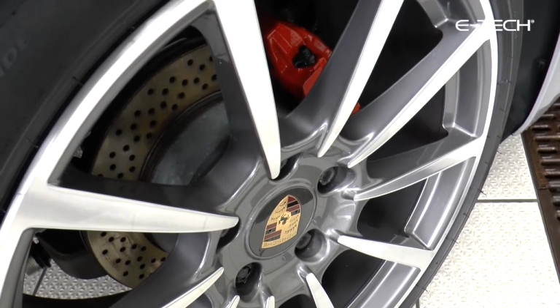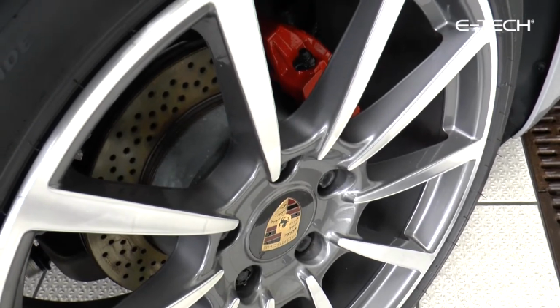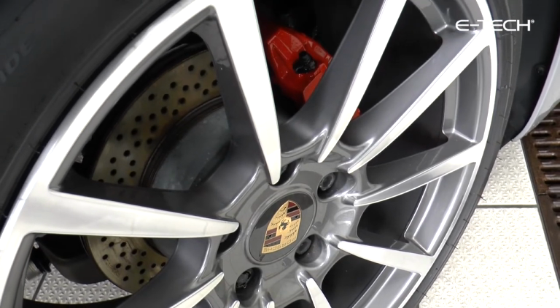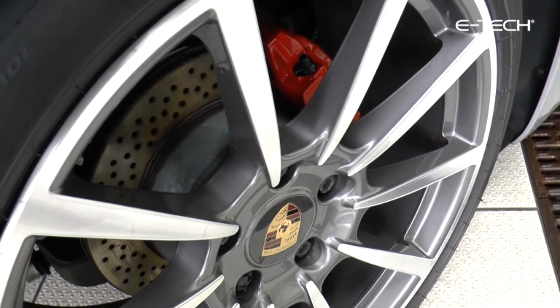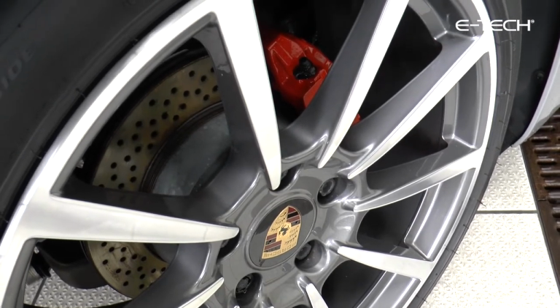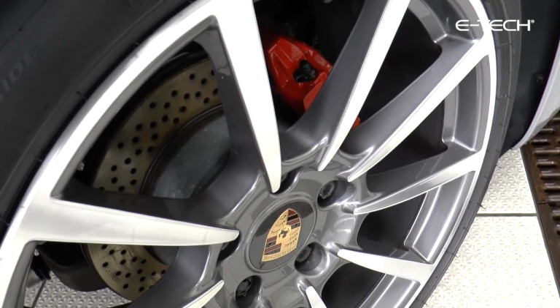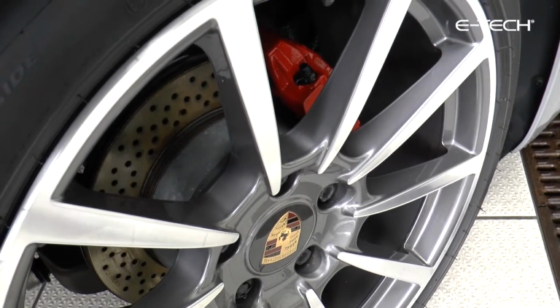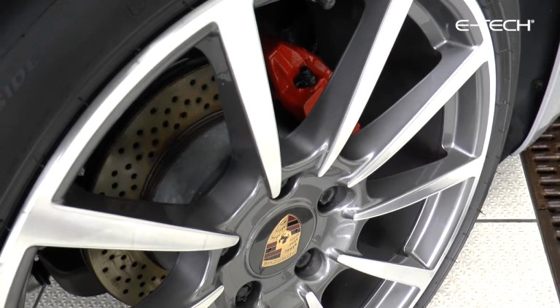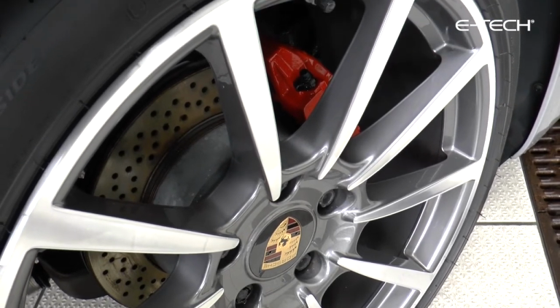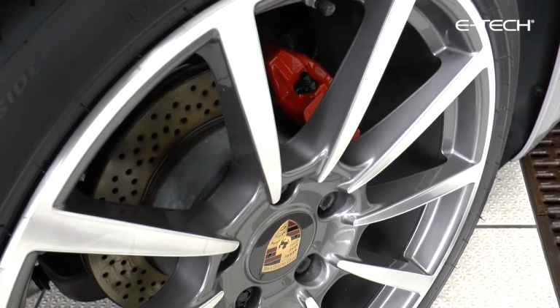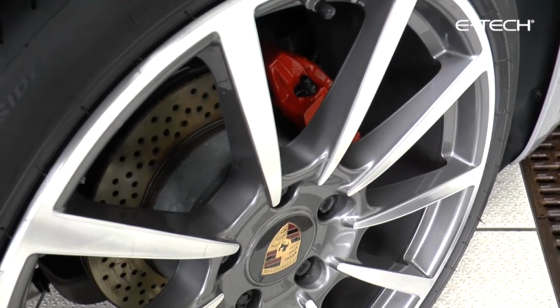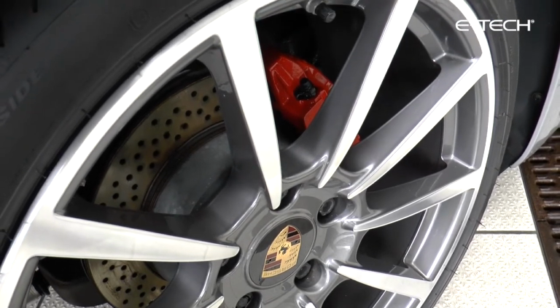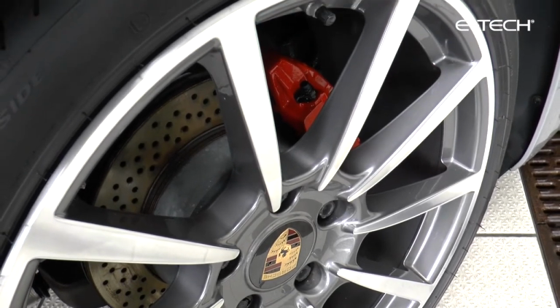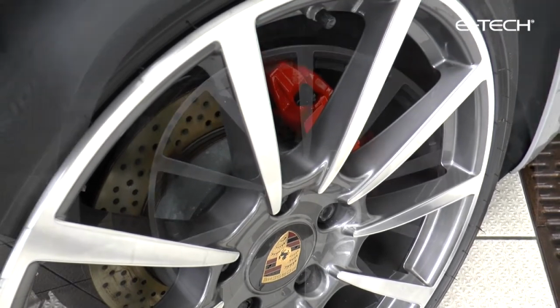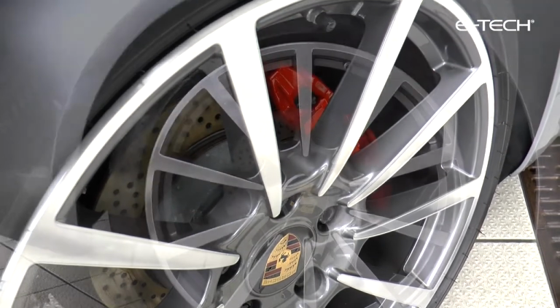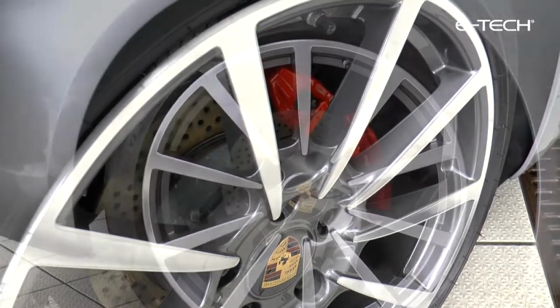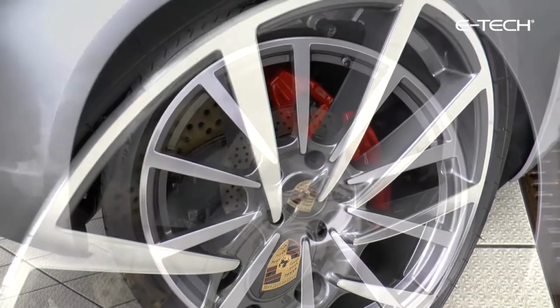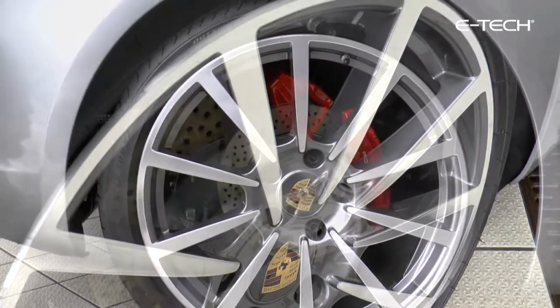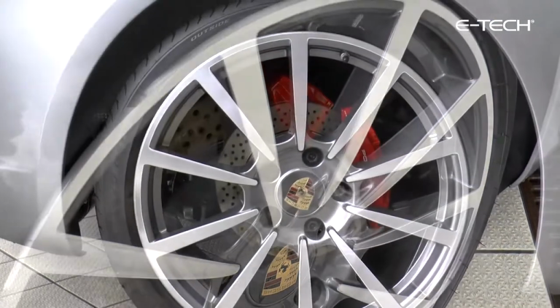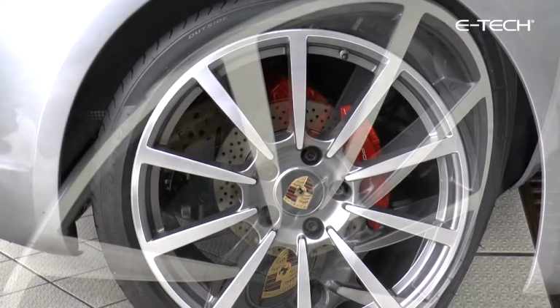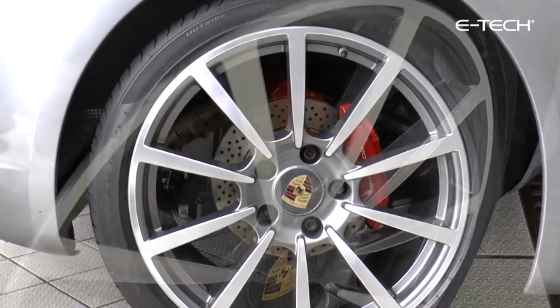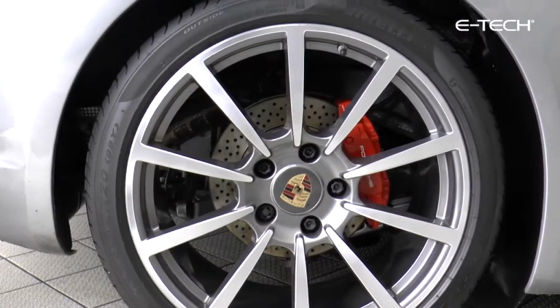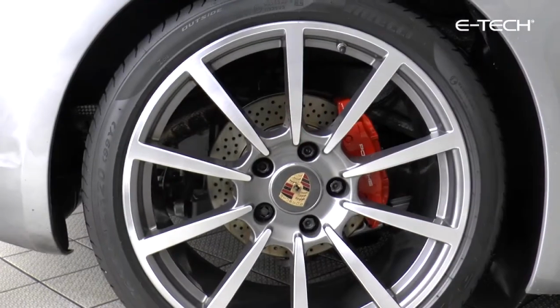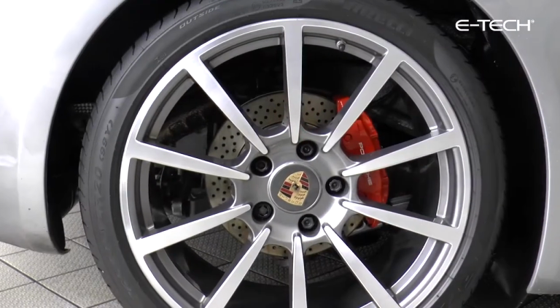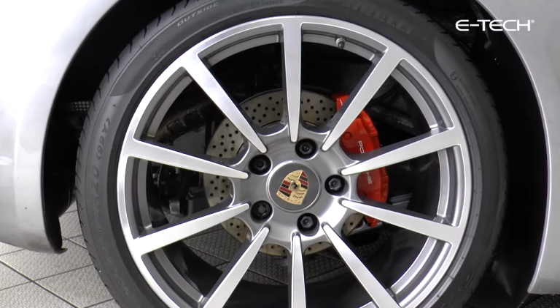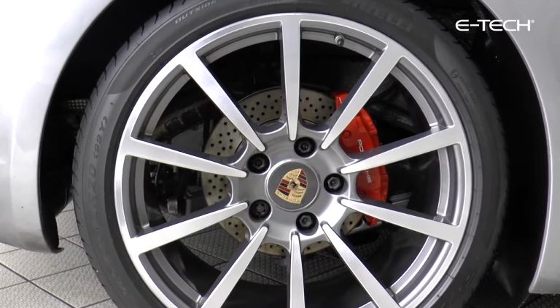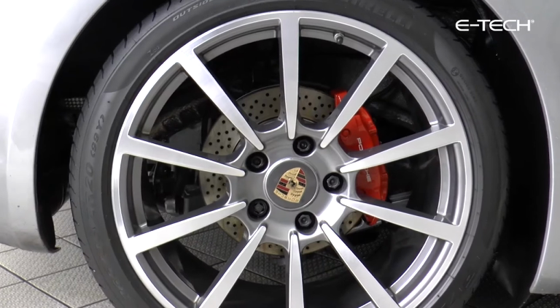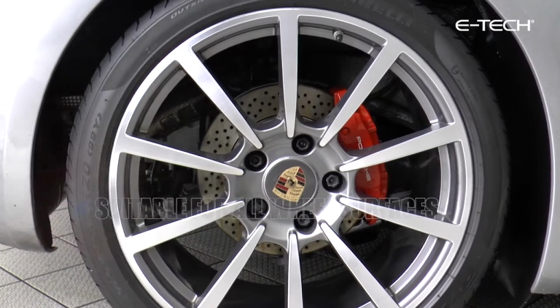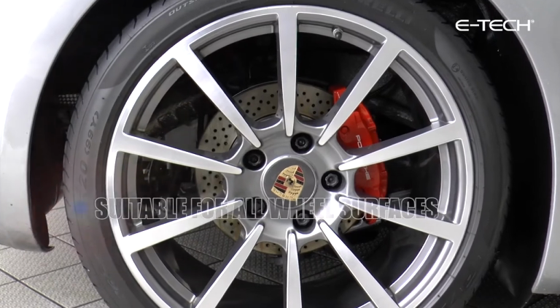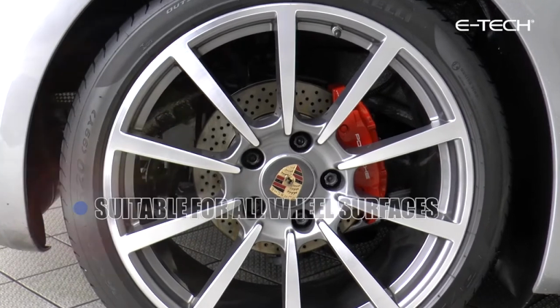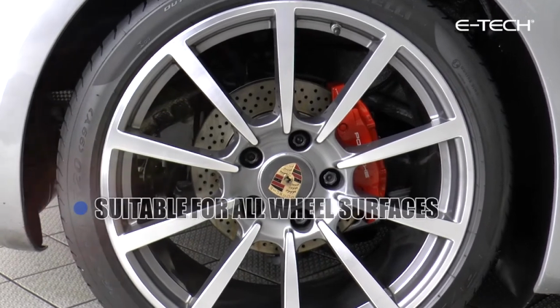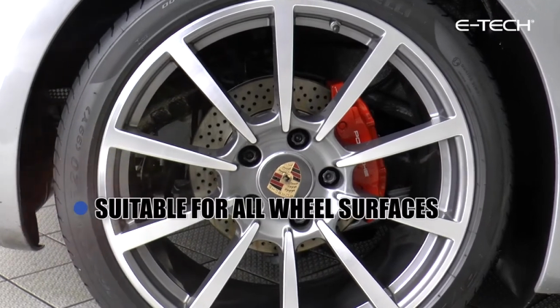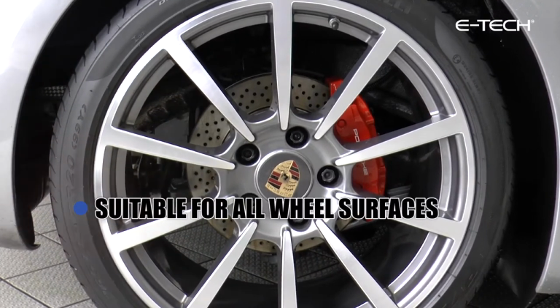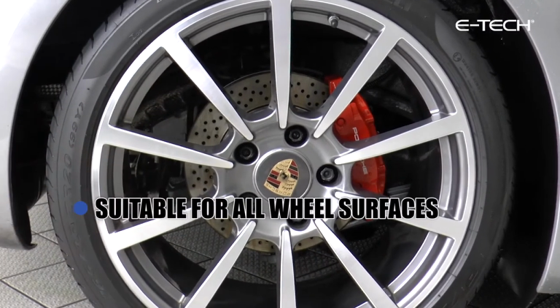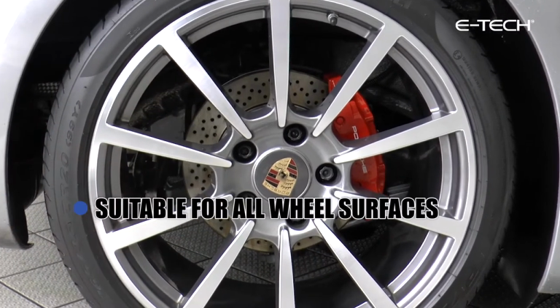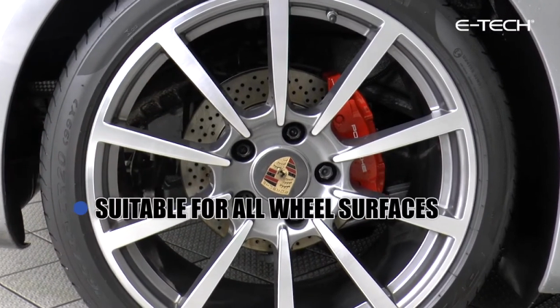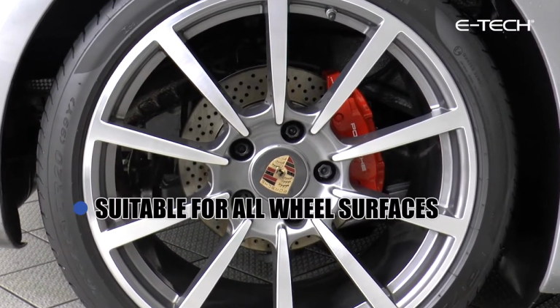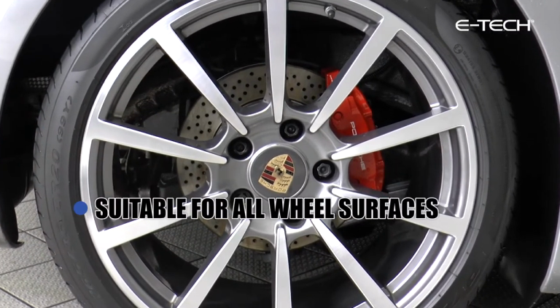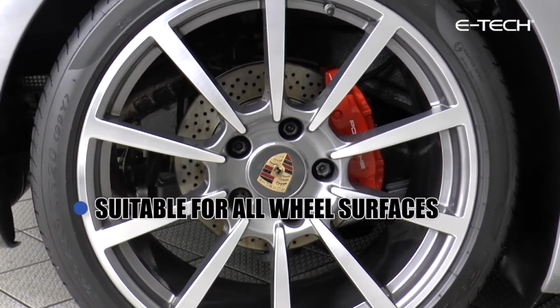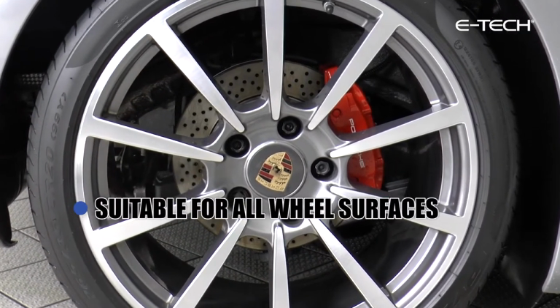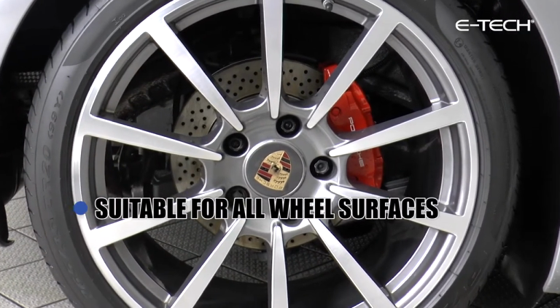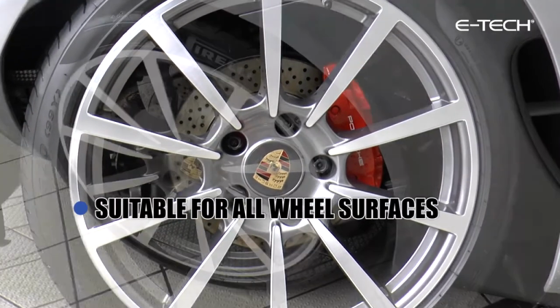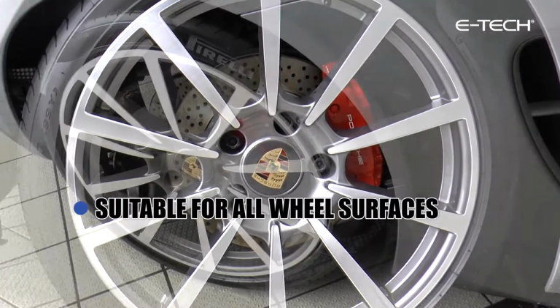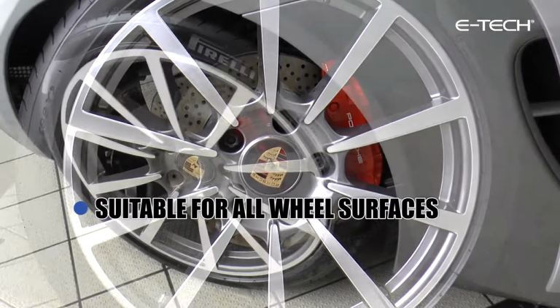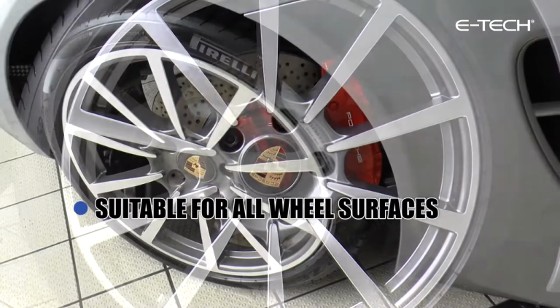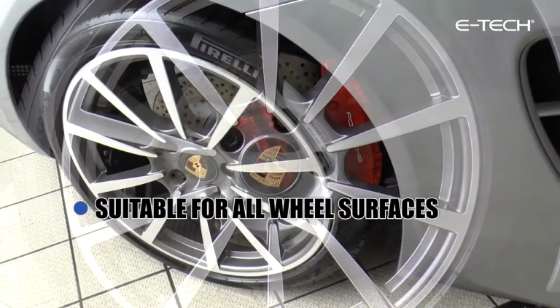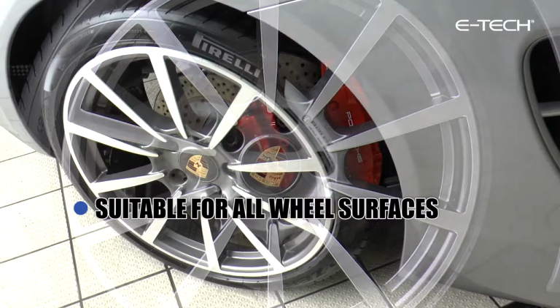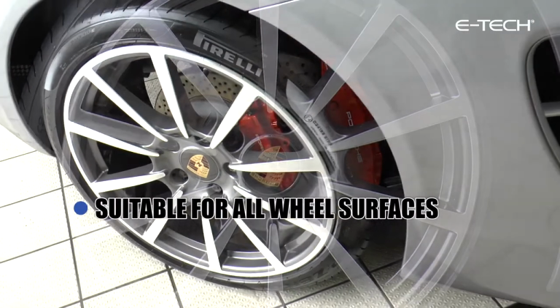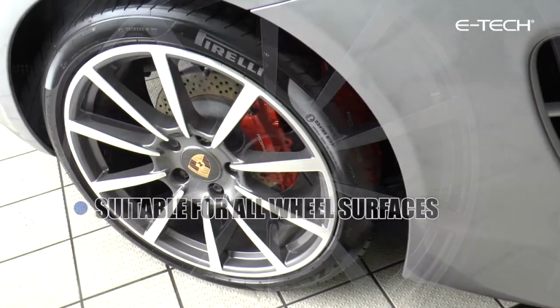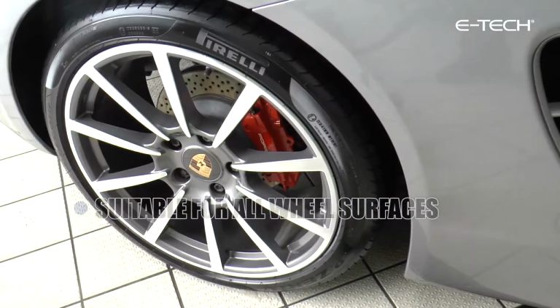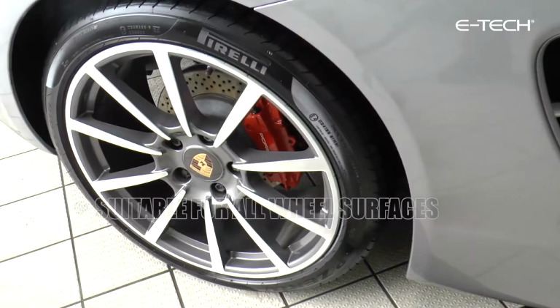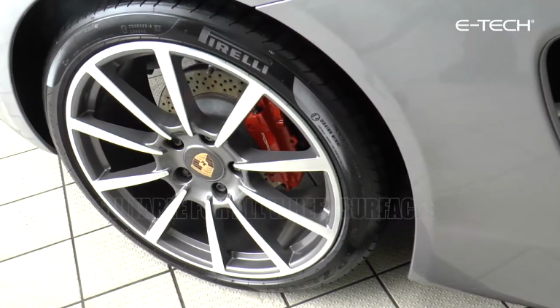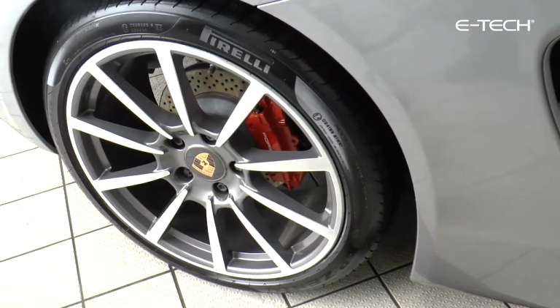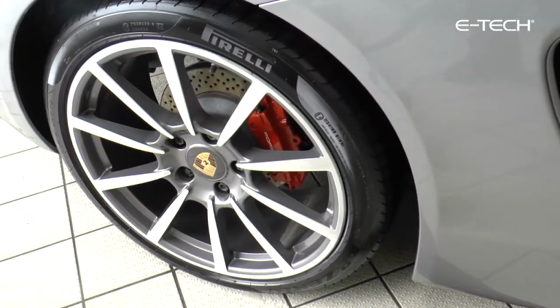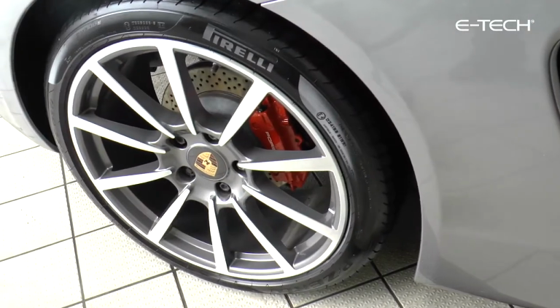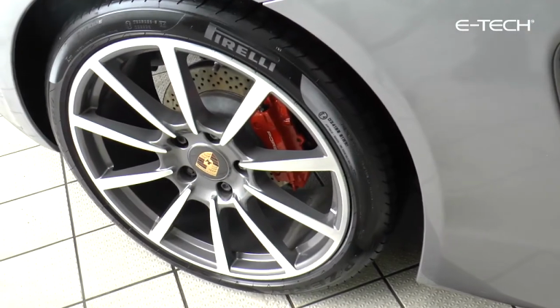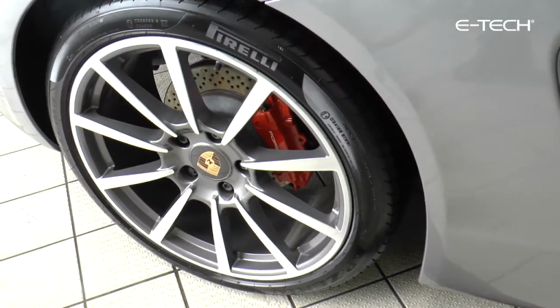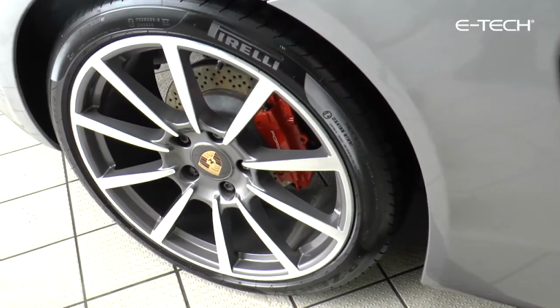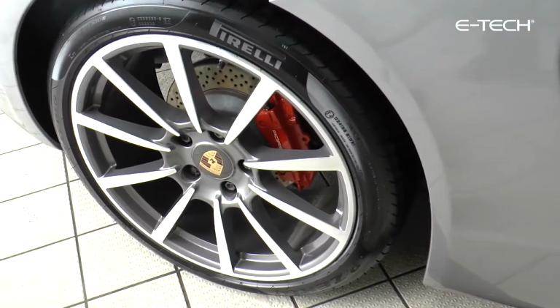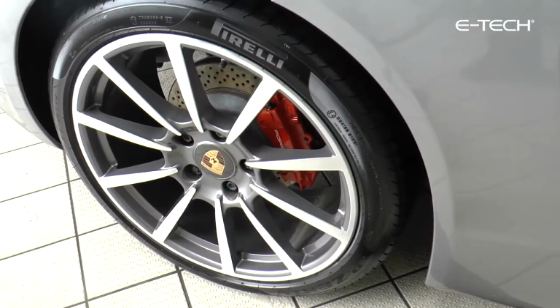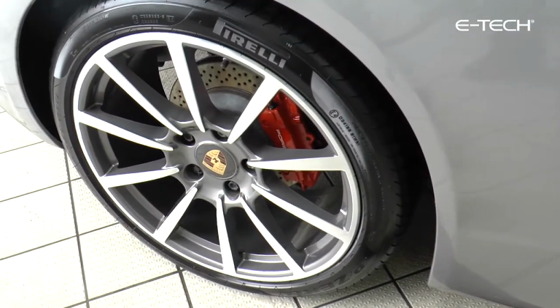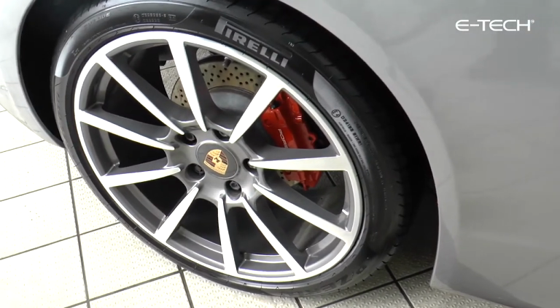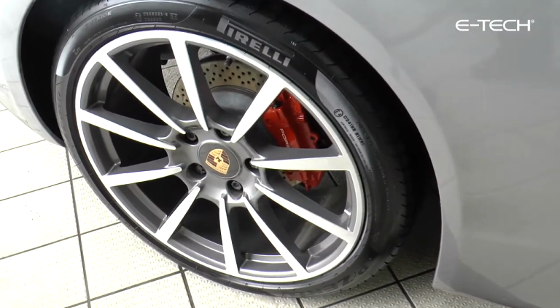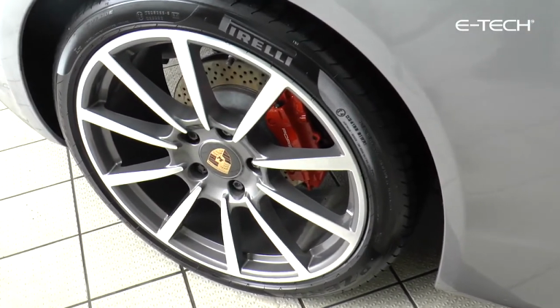Manufactured in the UK and suitable for all types of wheel surfaces including chromed, lacquered, painted or polished finishes.